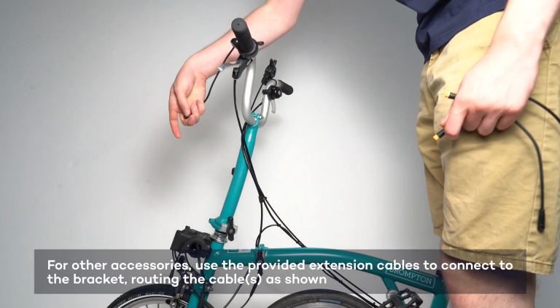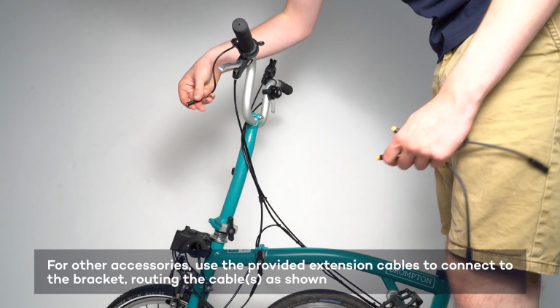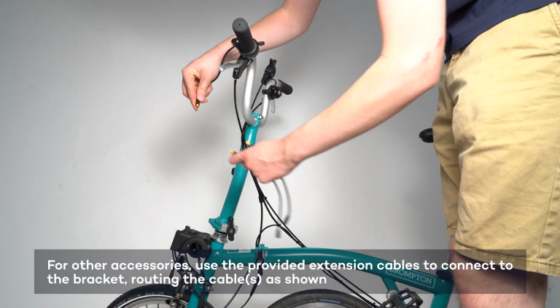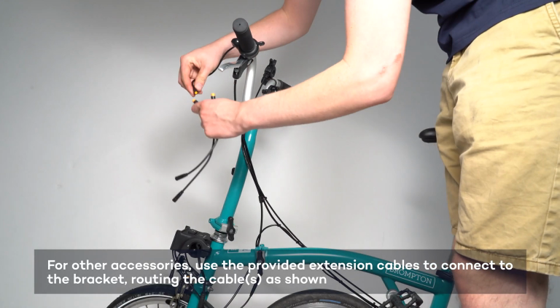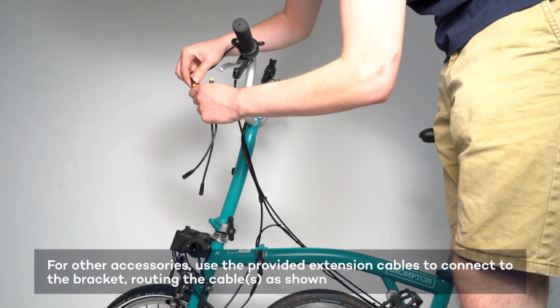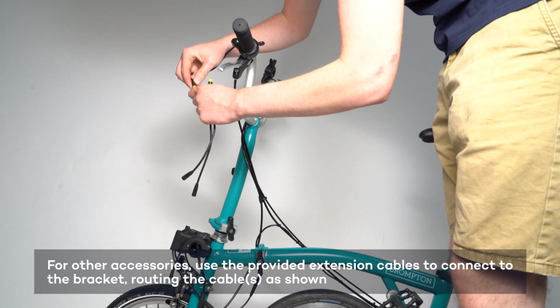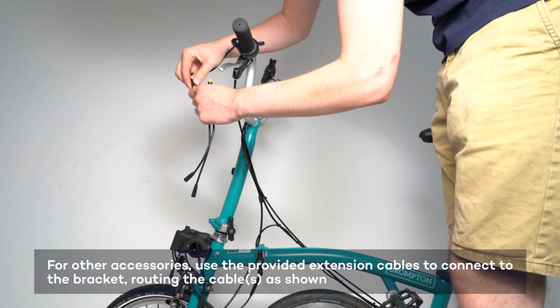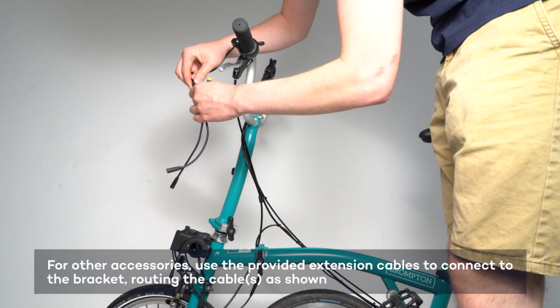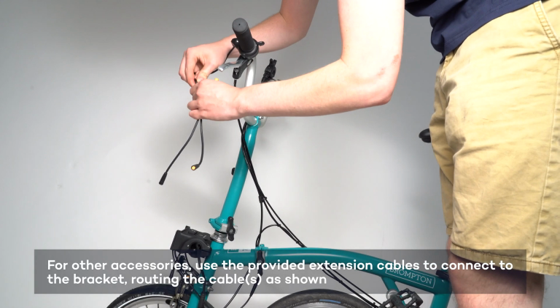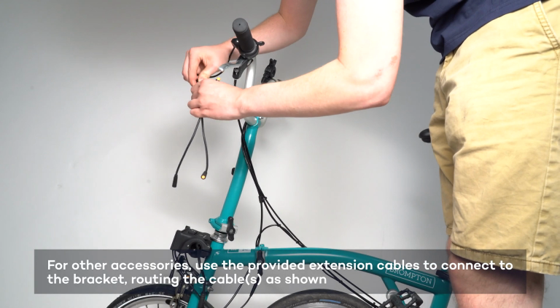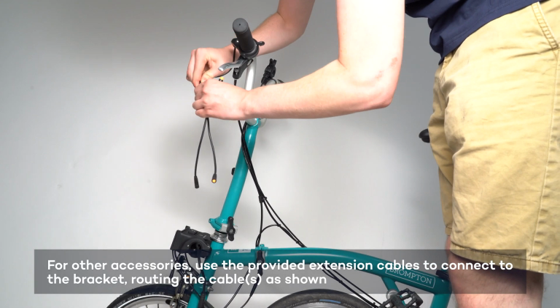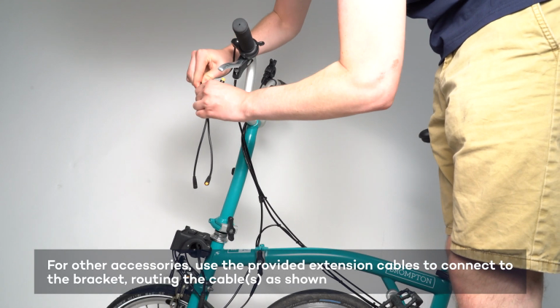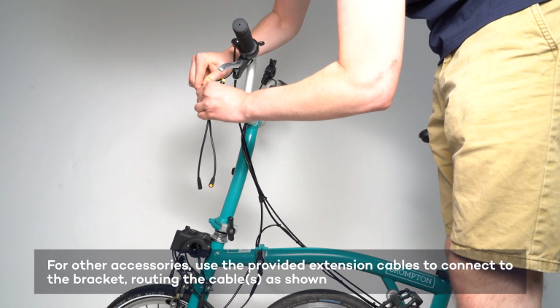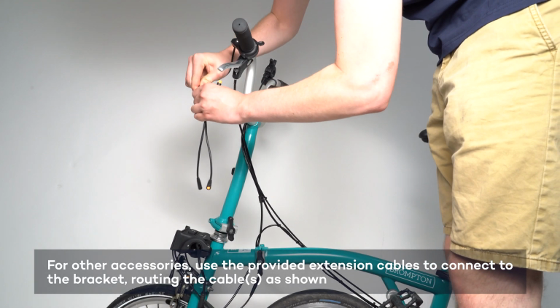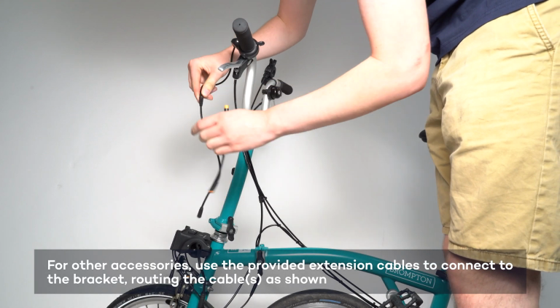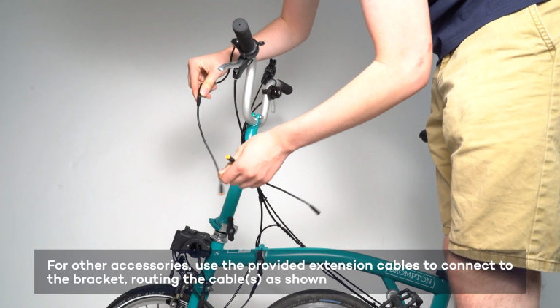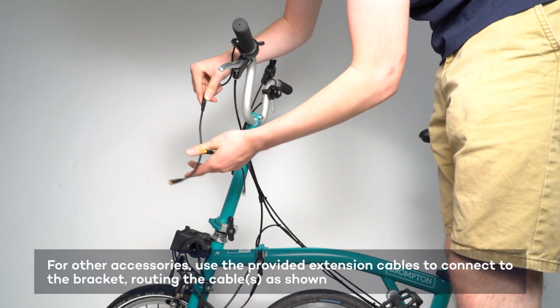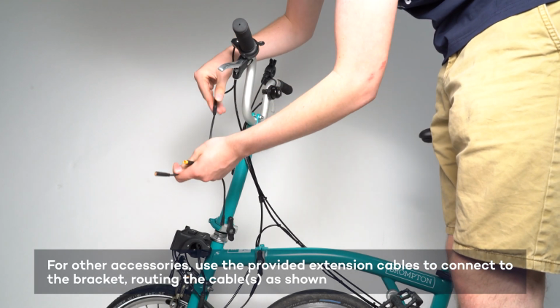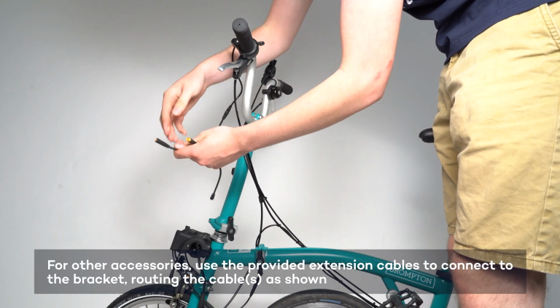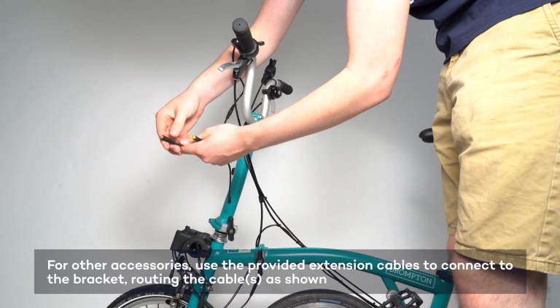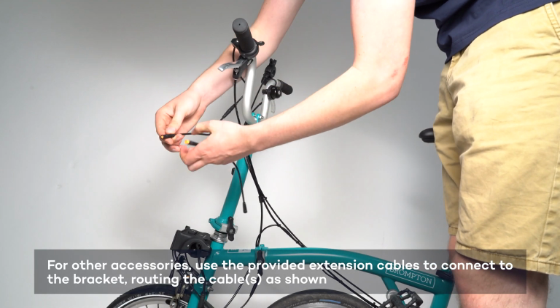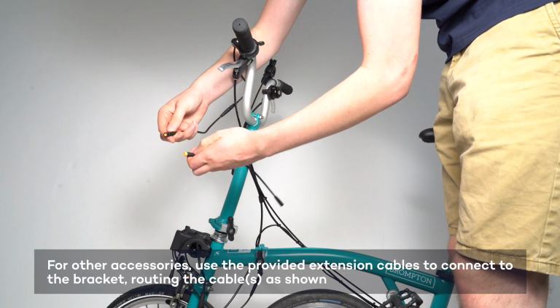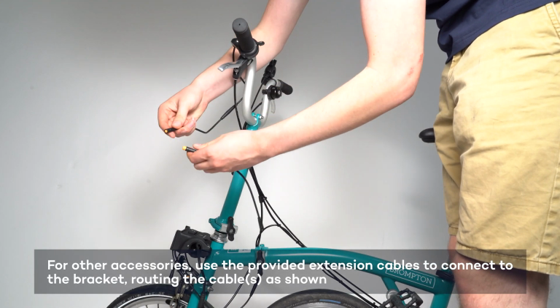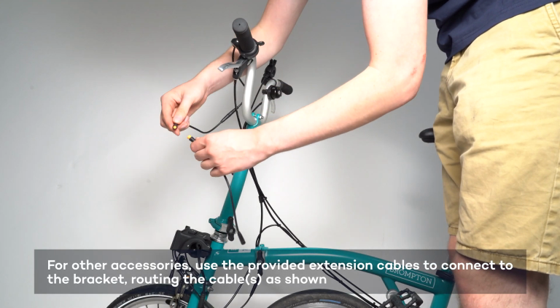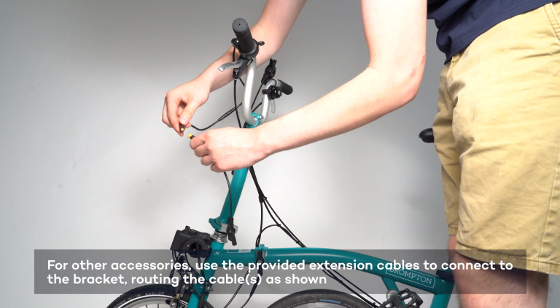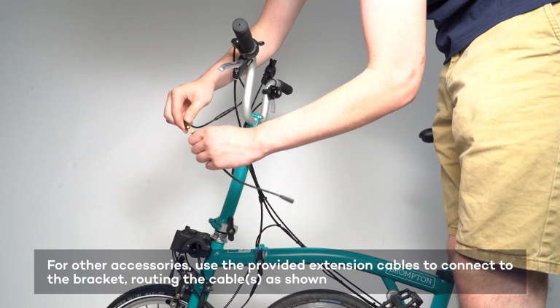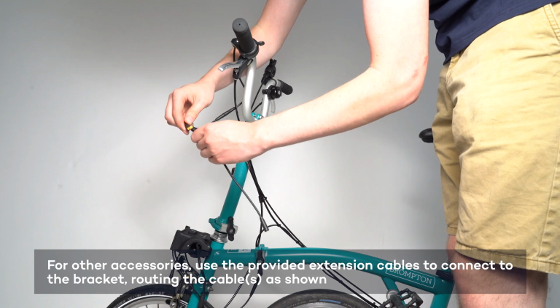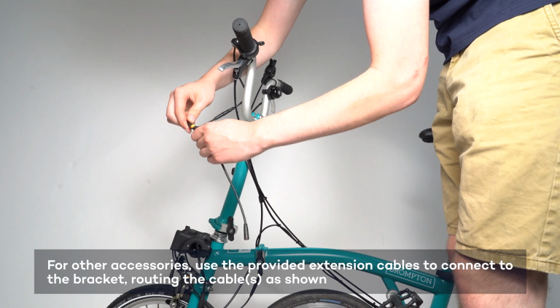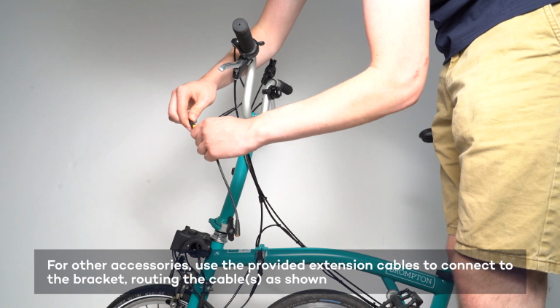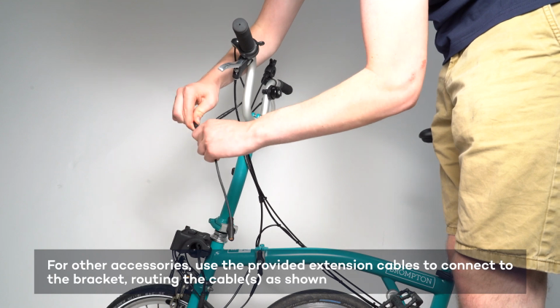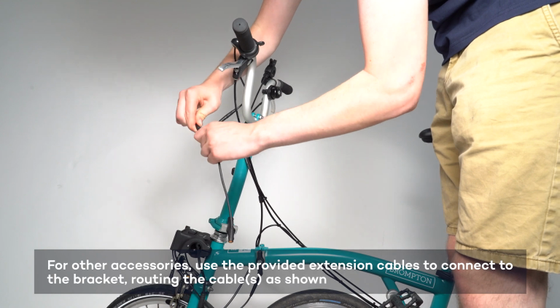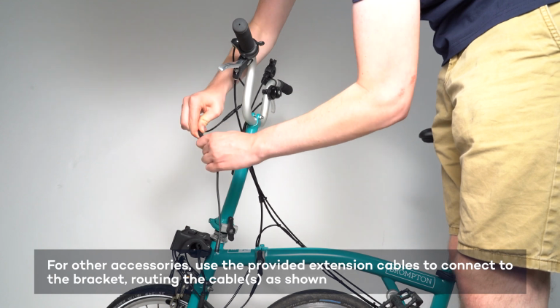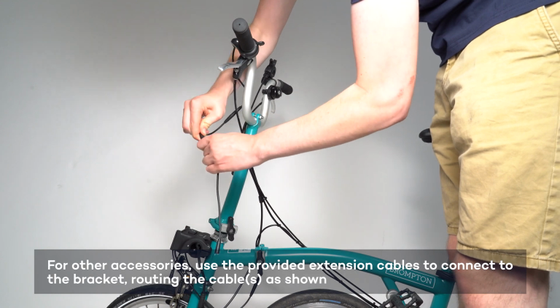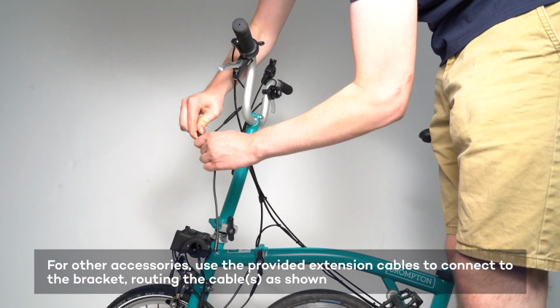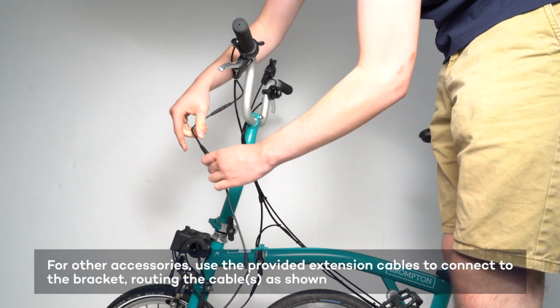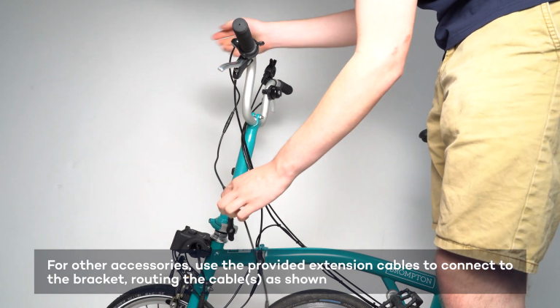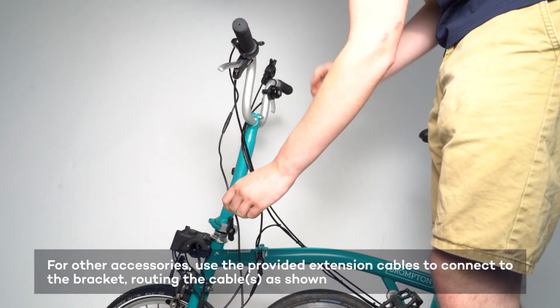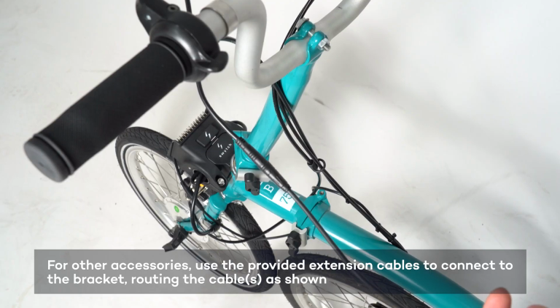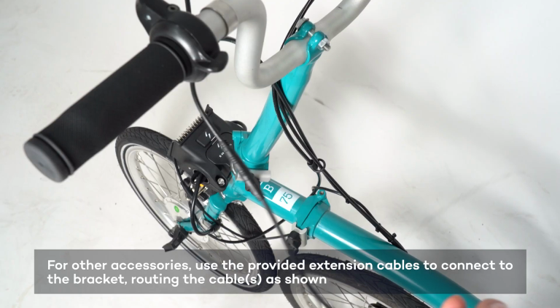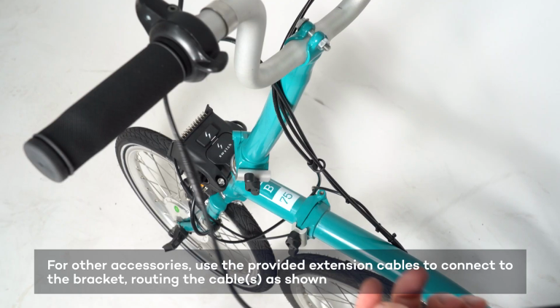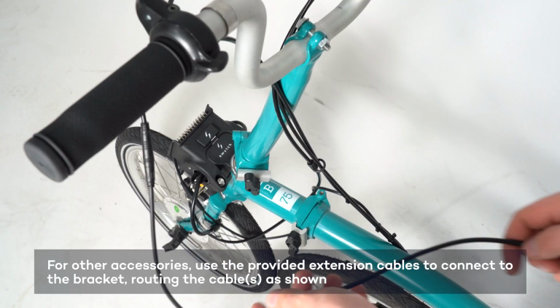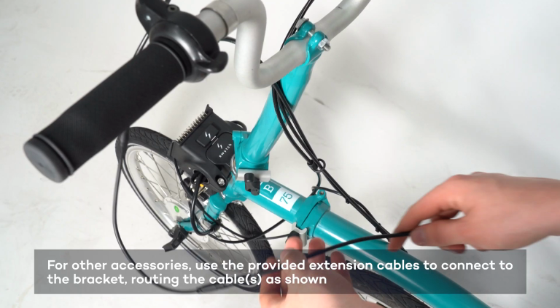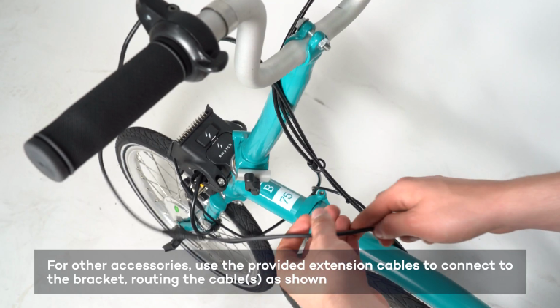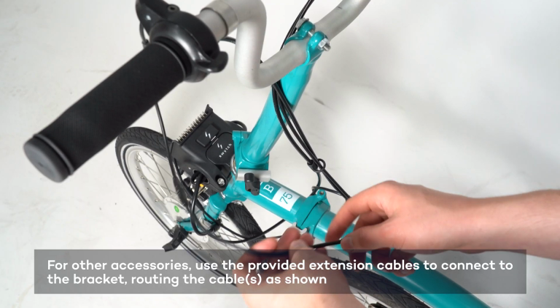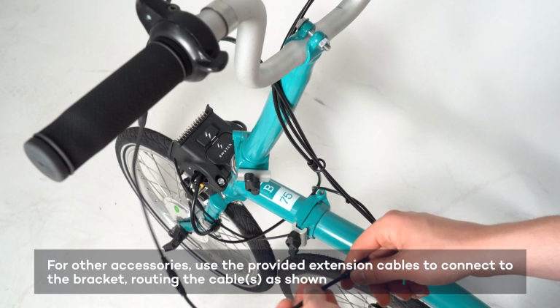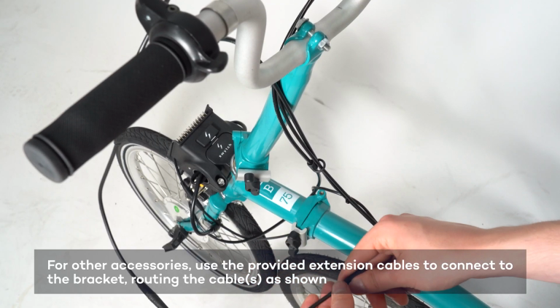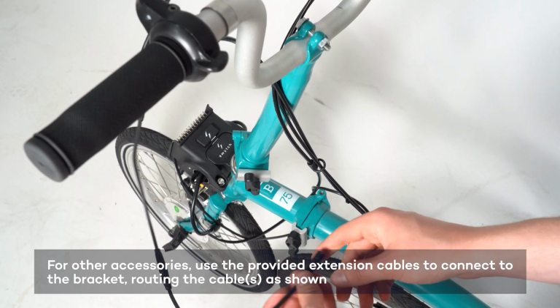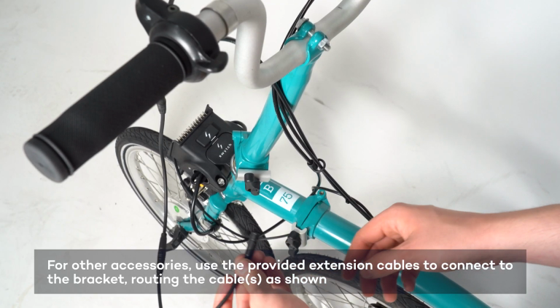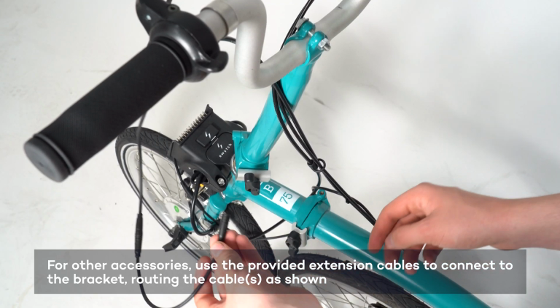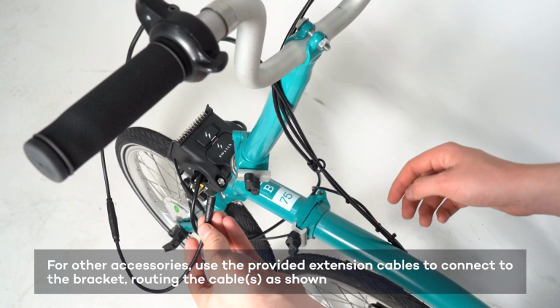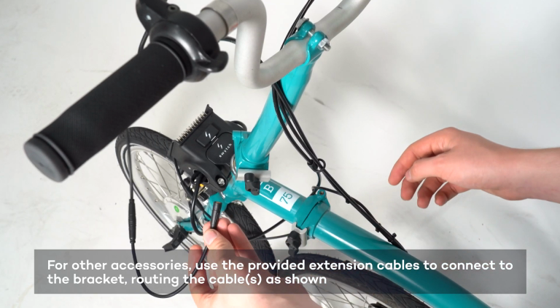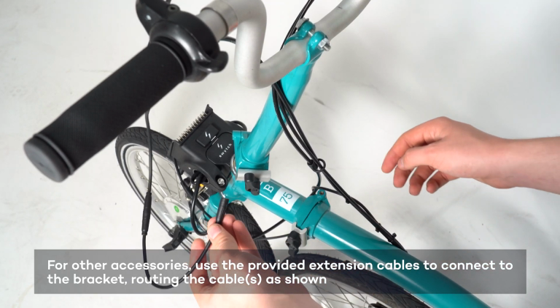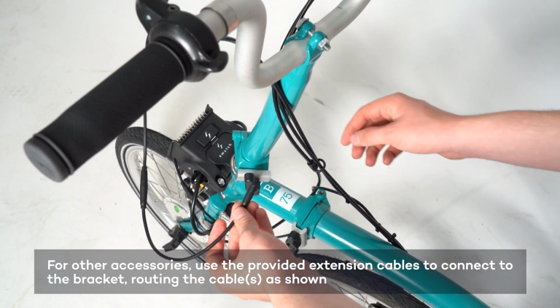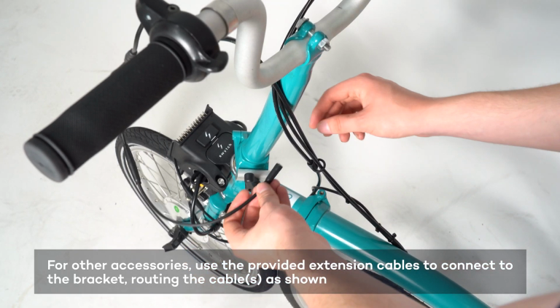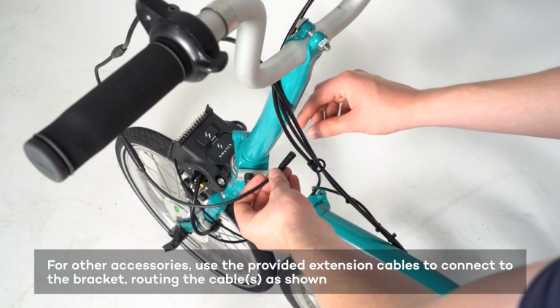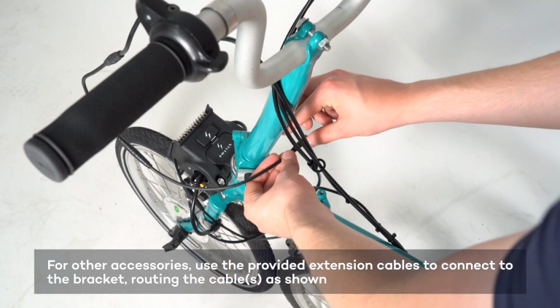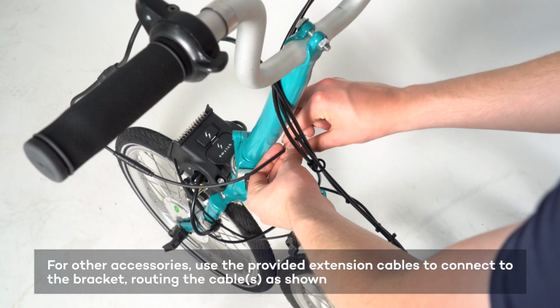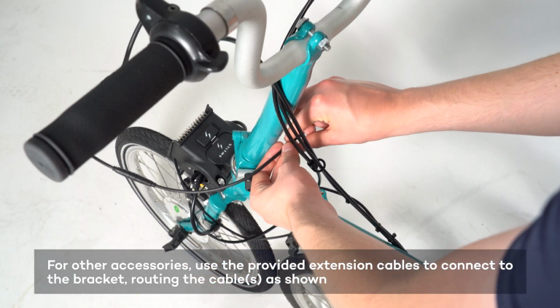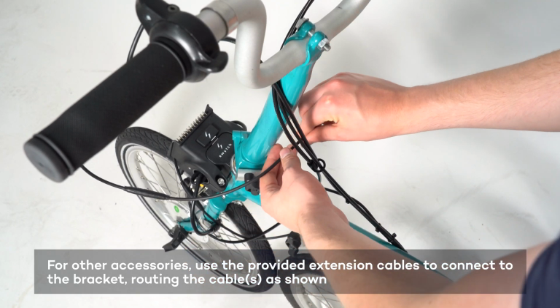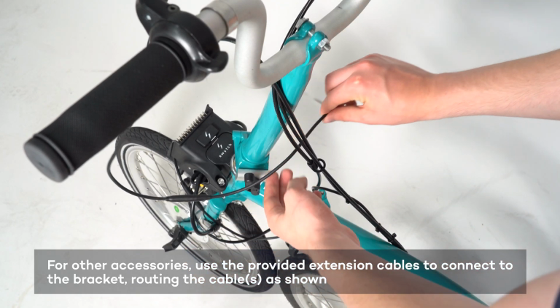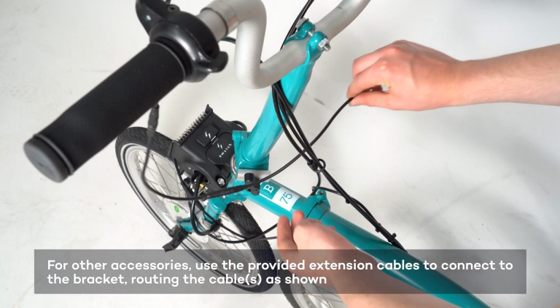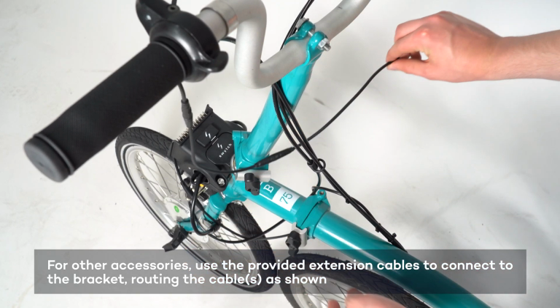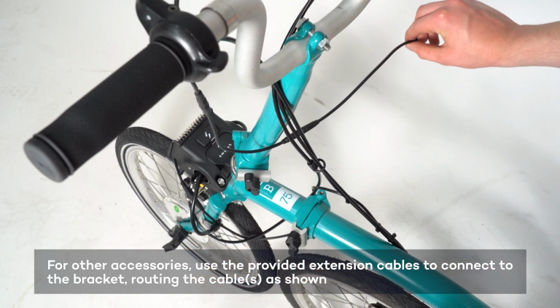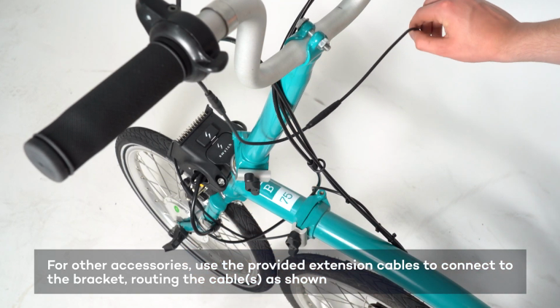For throttles and brake sensors, use extension cables to connect to the bracket, once again ensuring the cables are routed as shown.